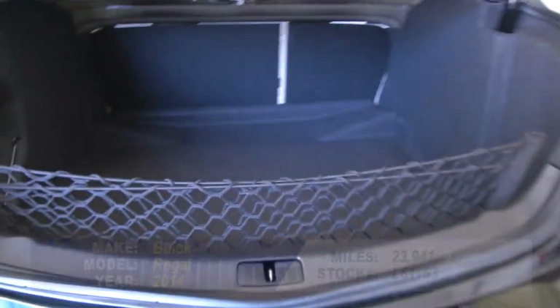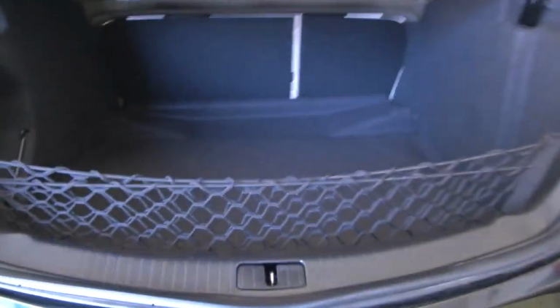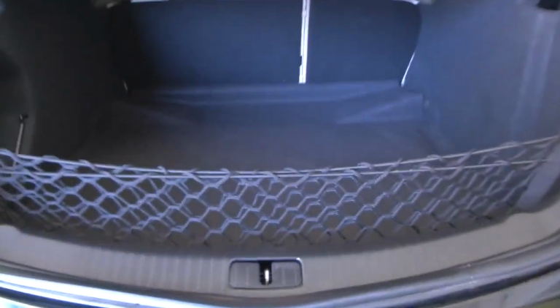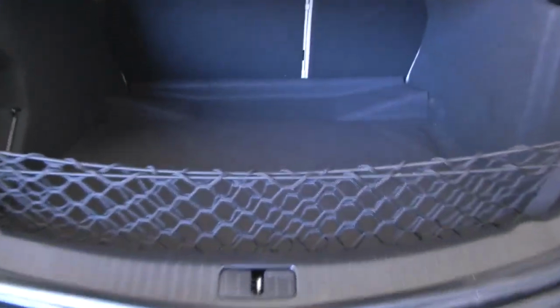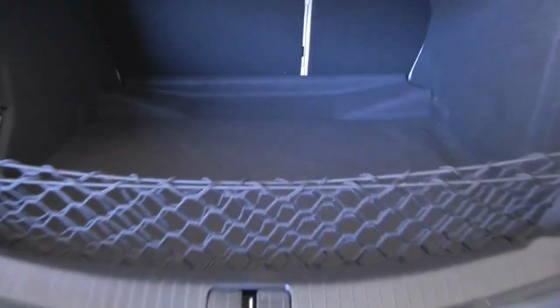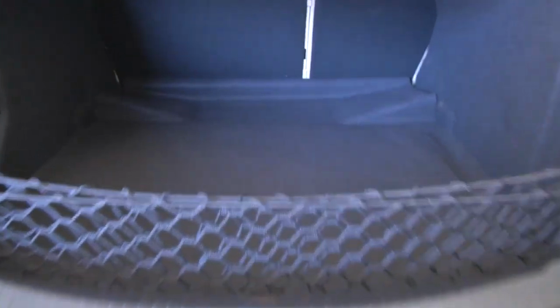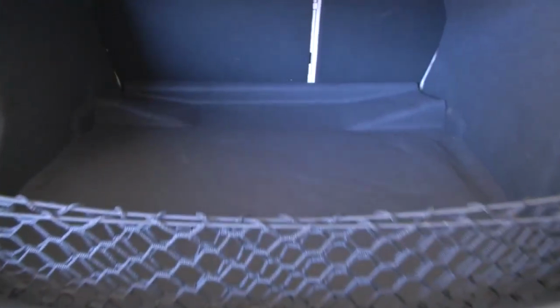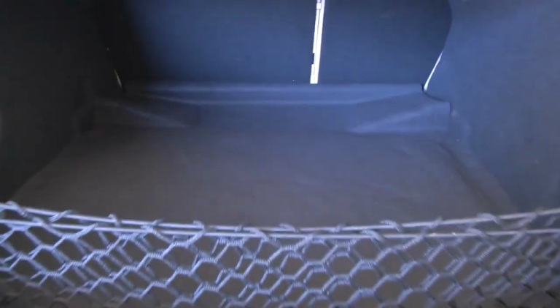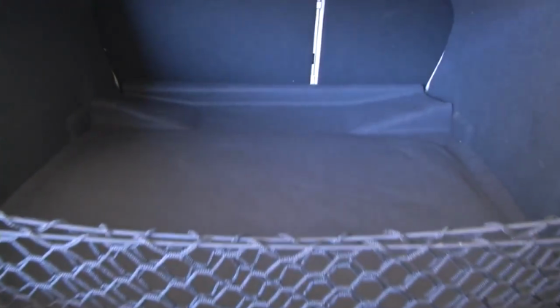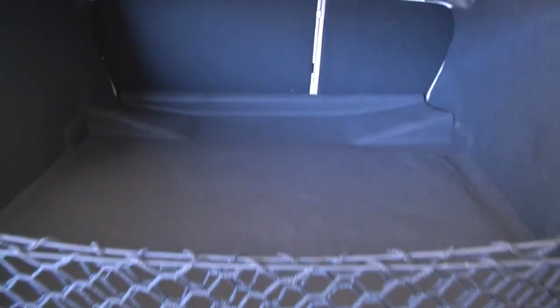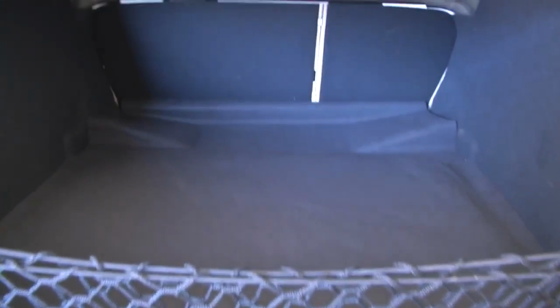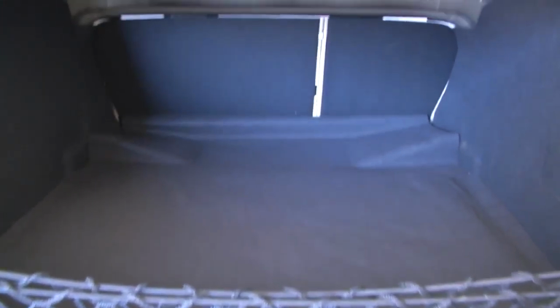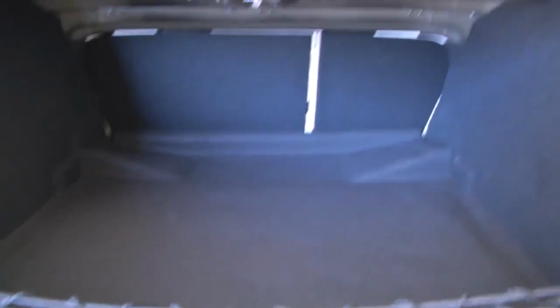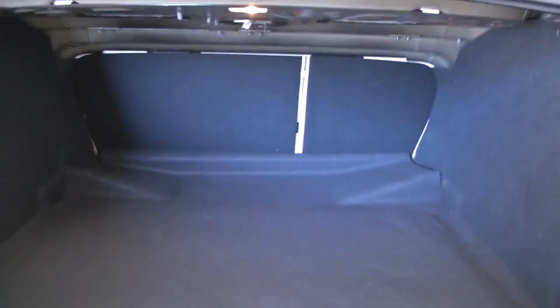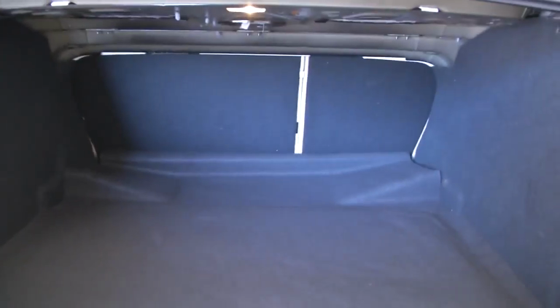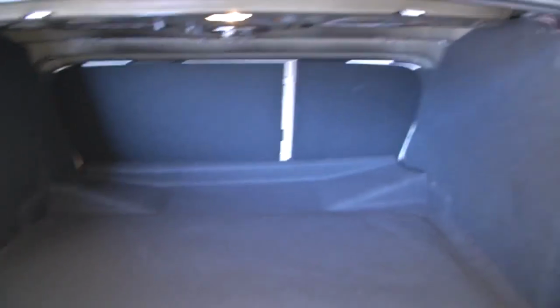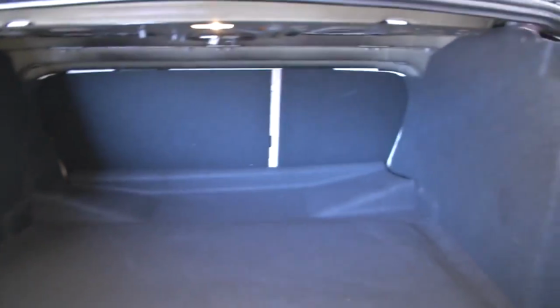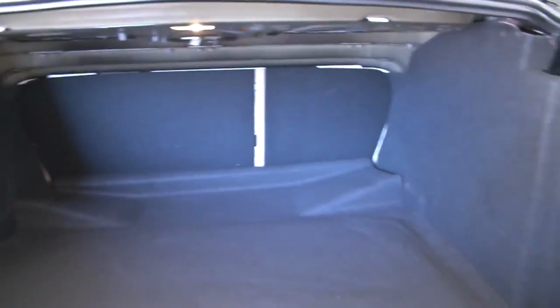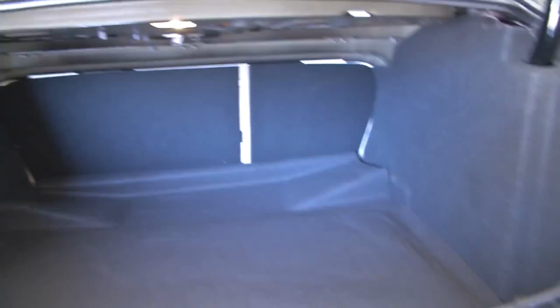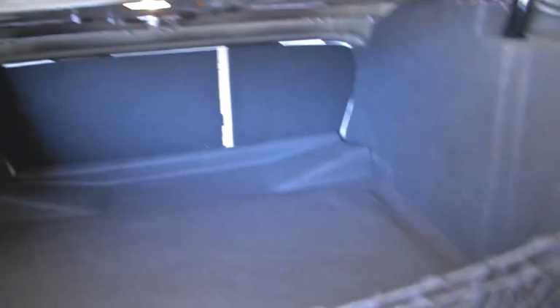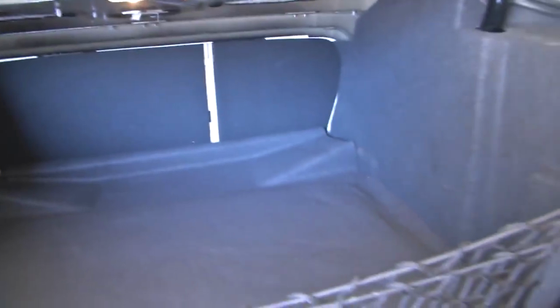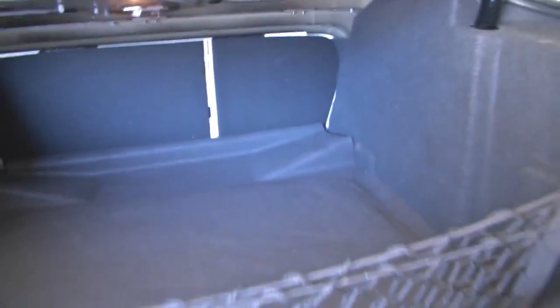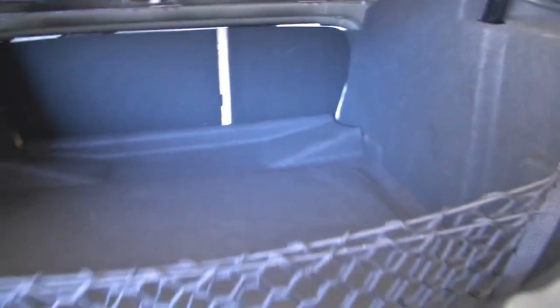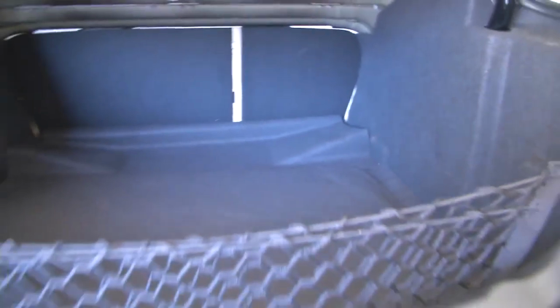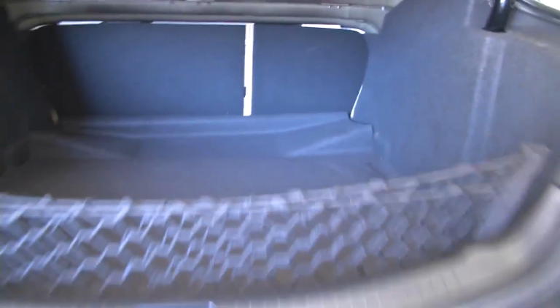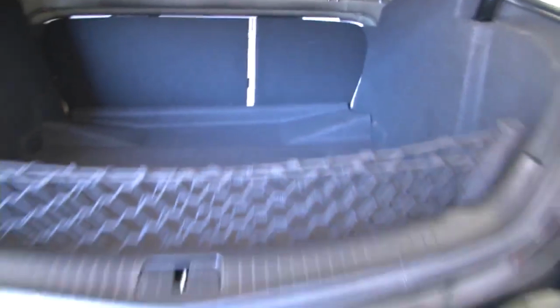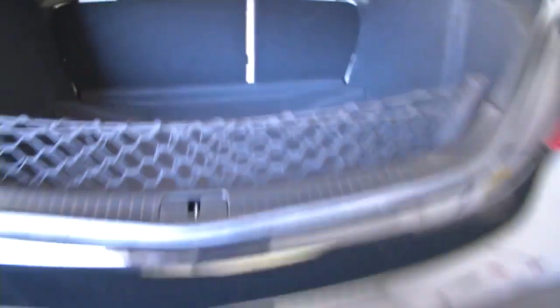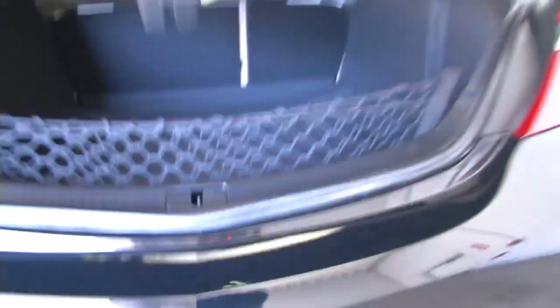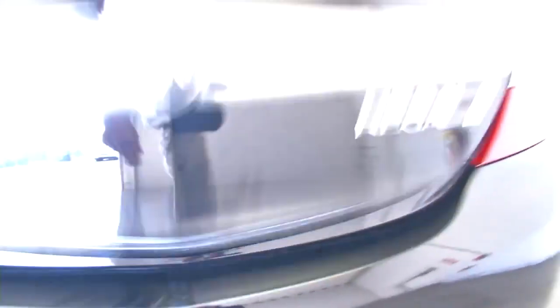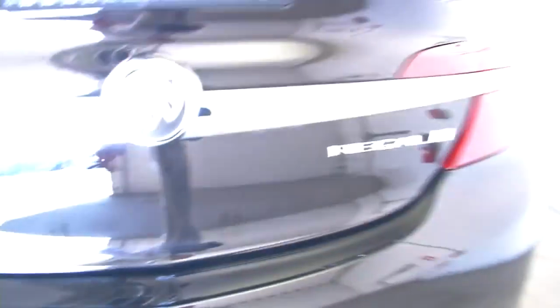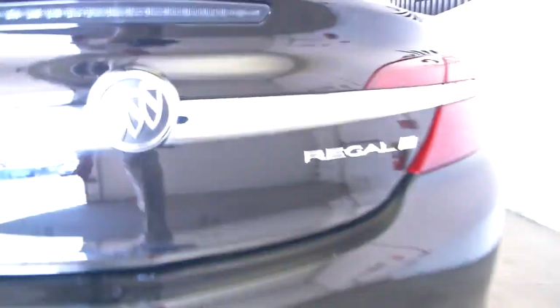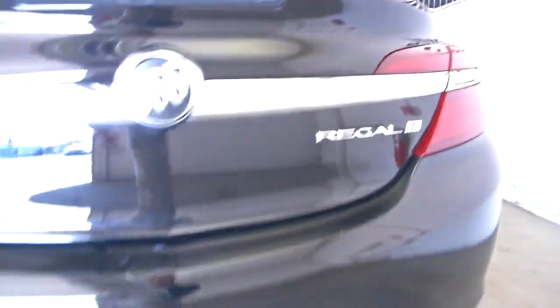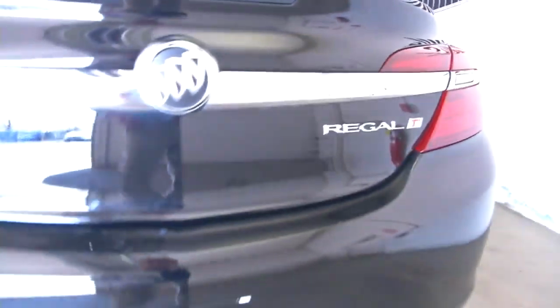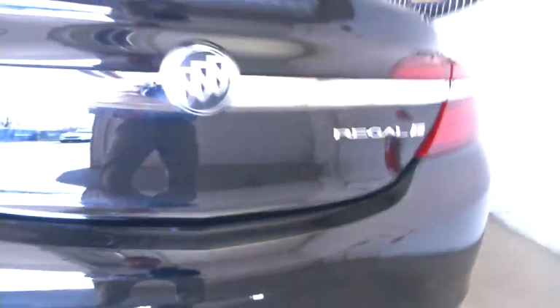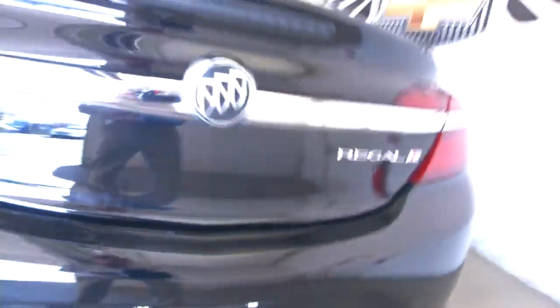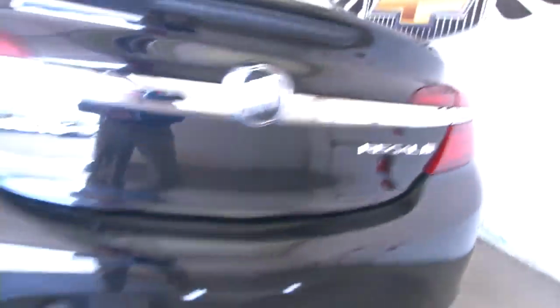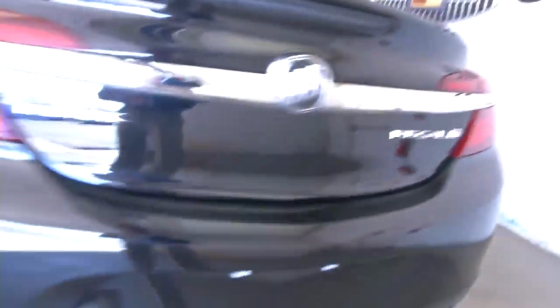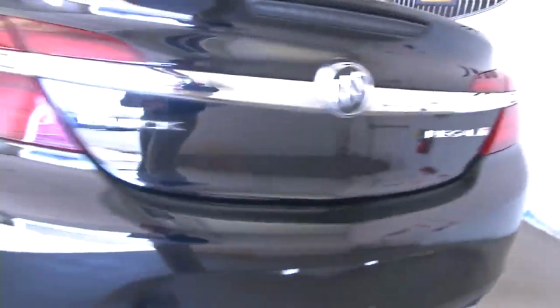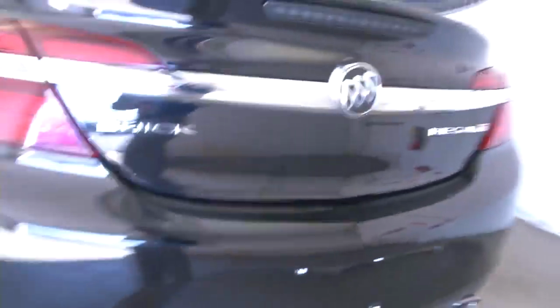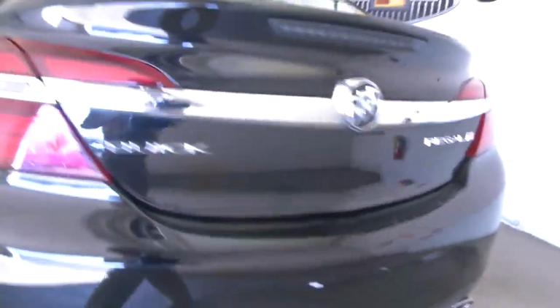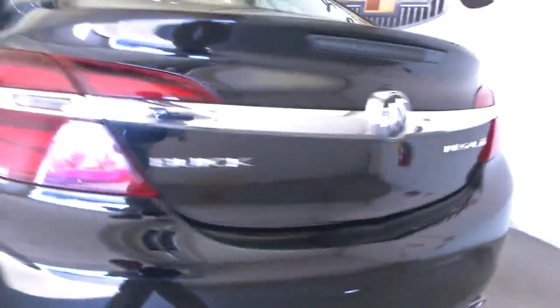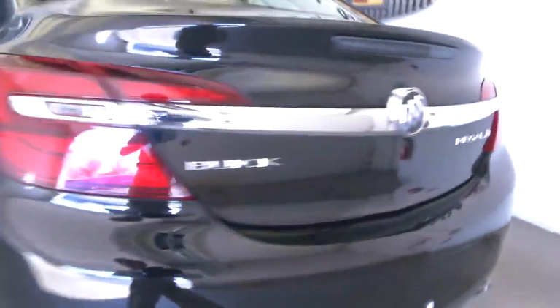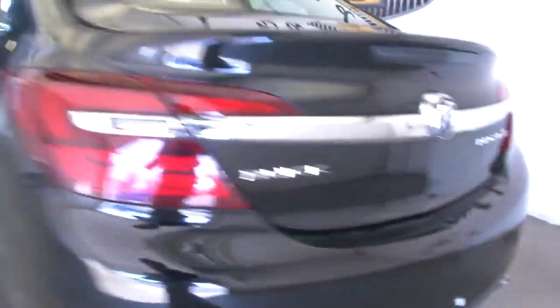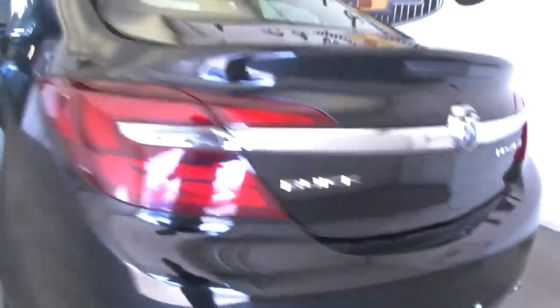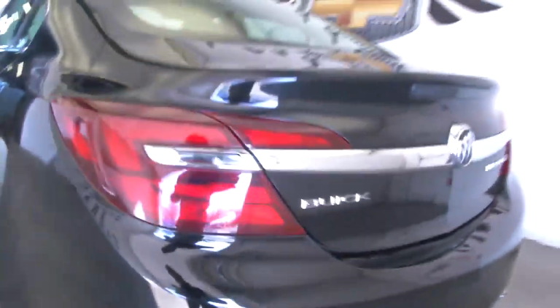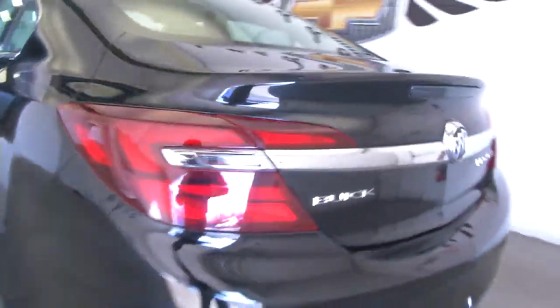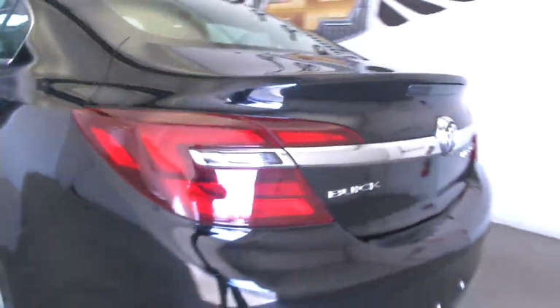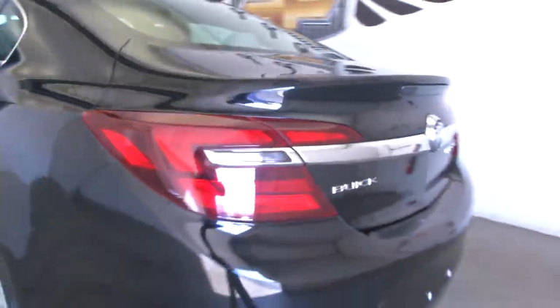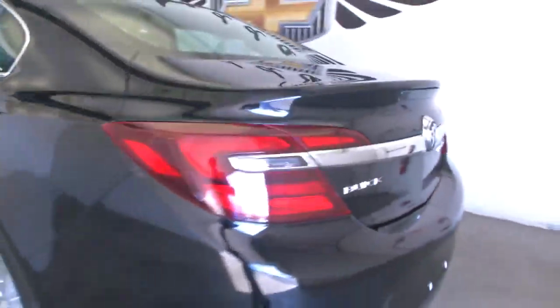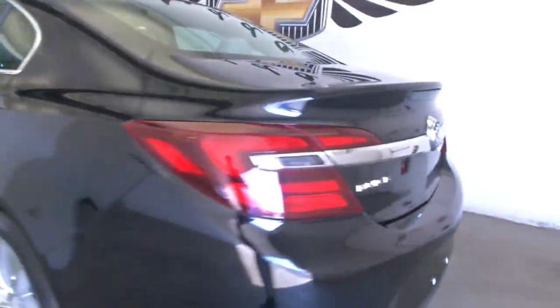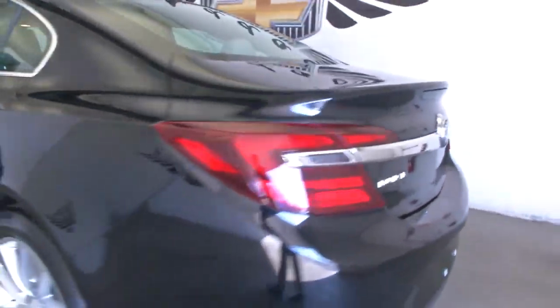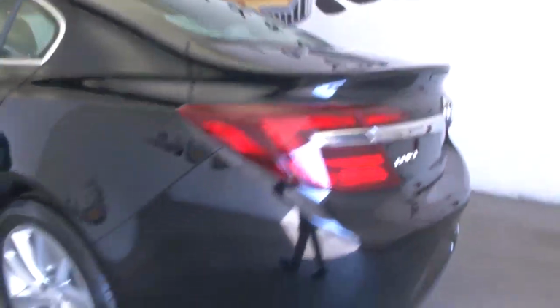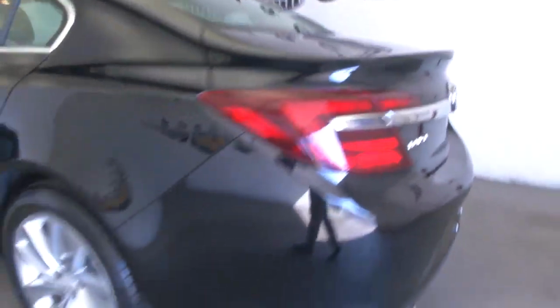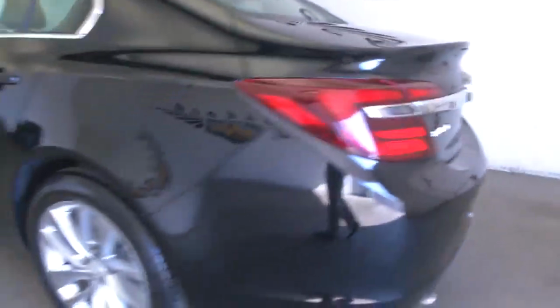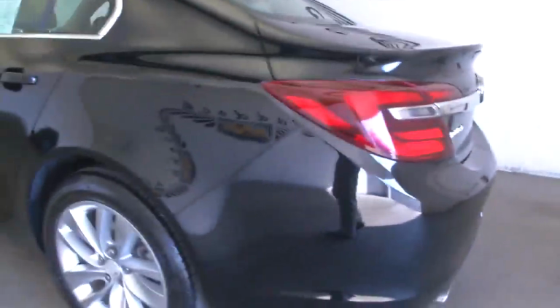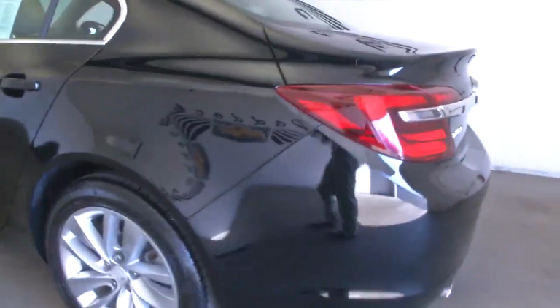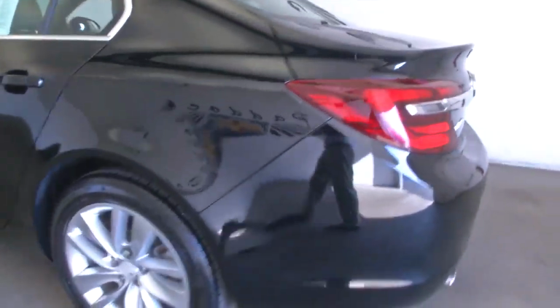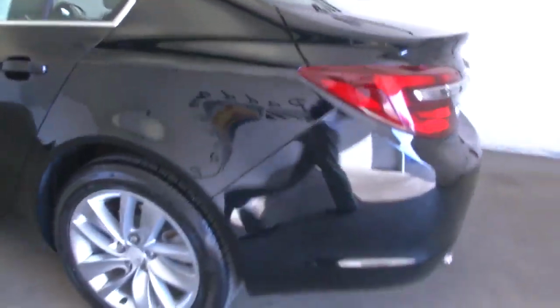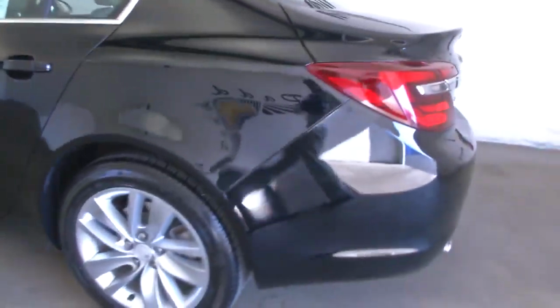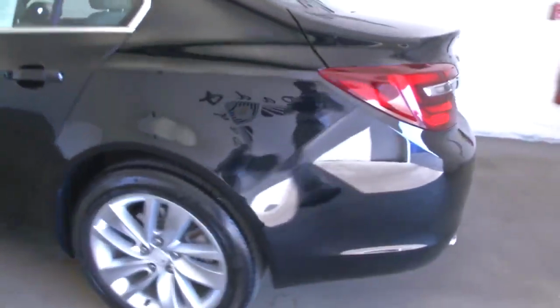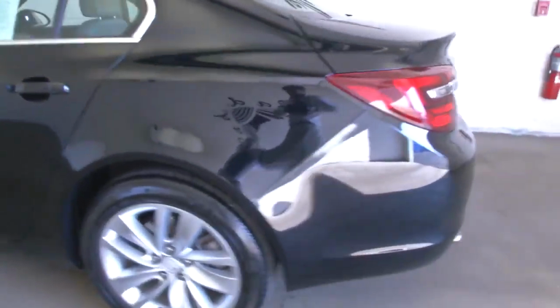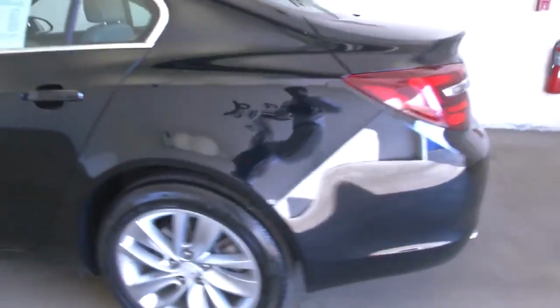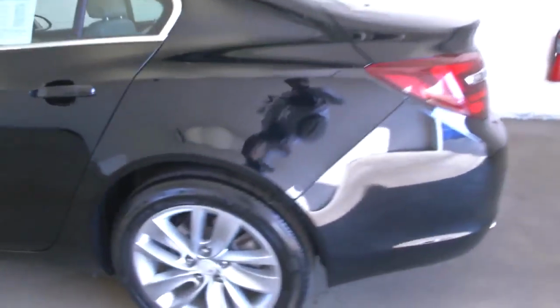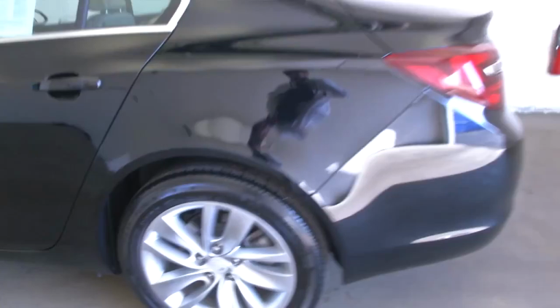In our video walk-around, we're going to start at the back of the vehicle, work our way to the front of the vehicle, and help you see the true condition of this sedan.